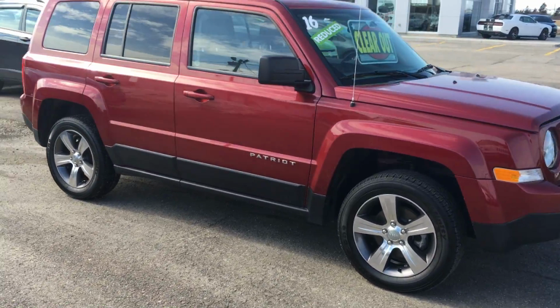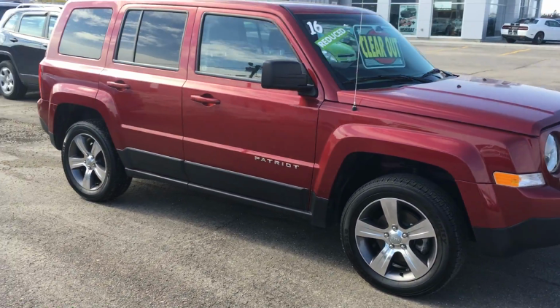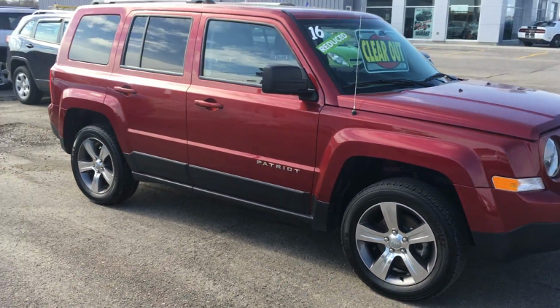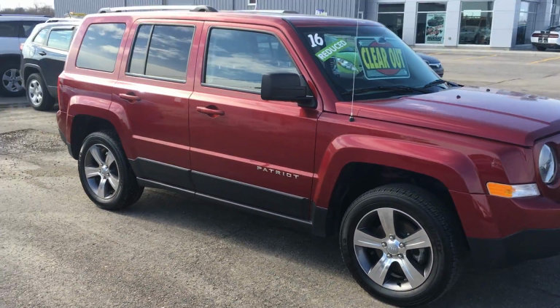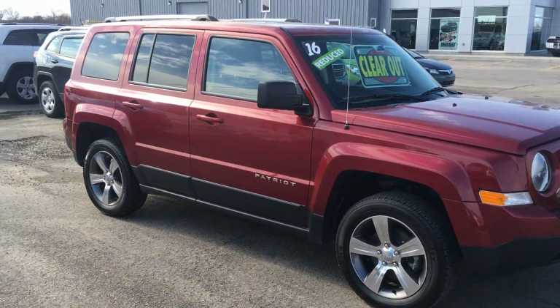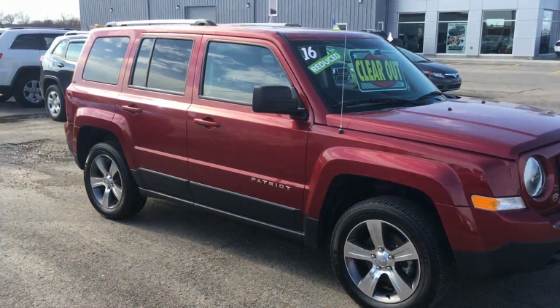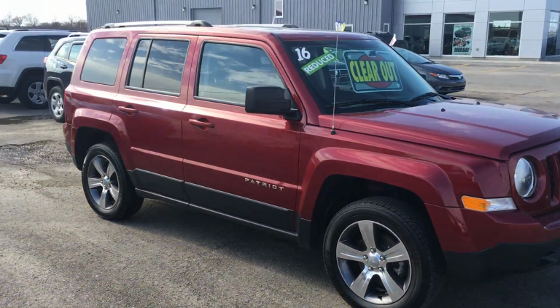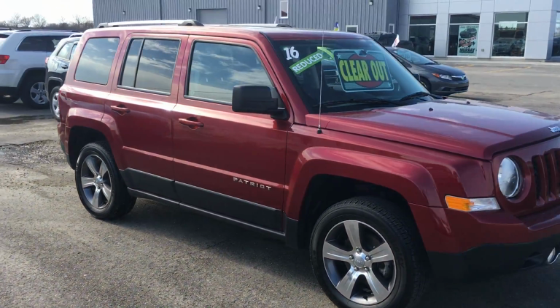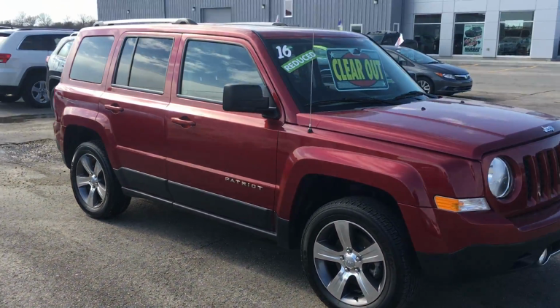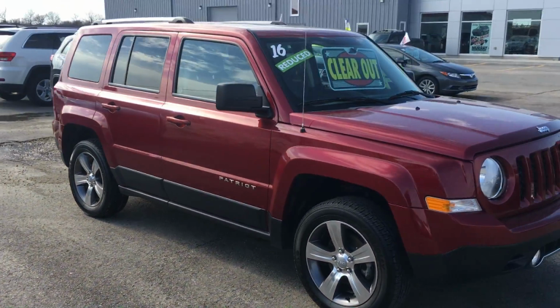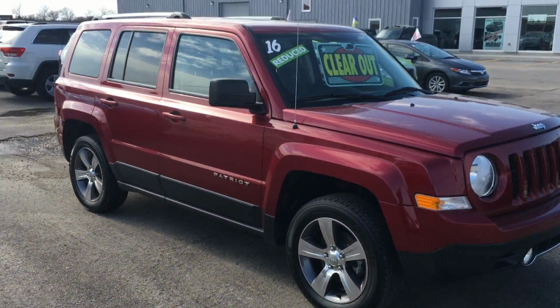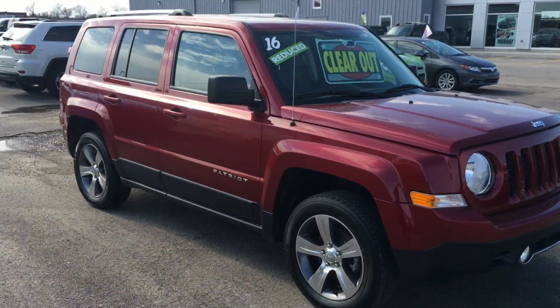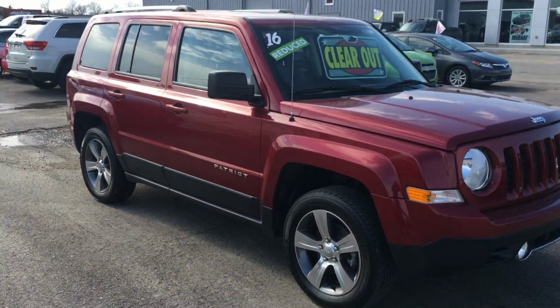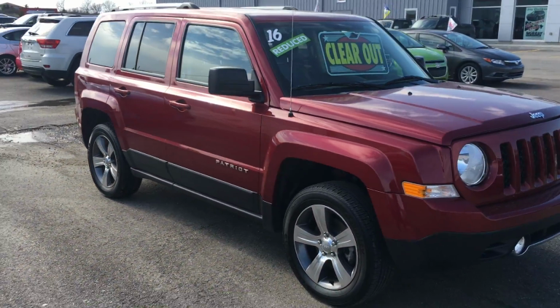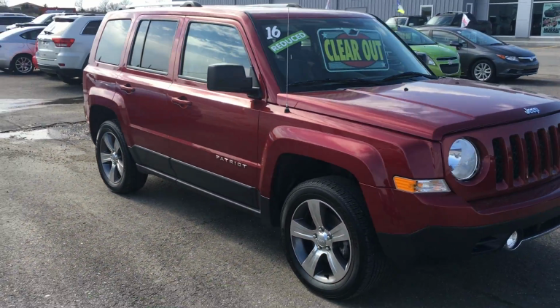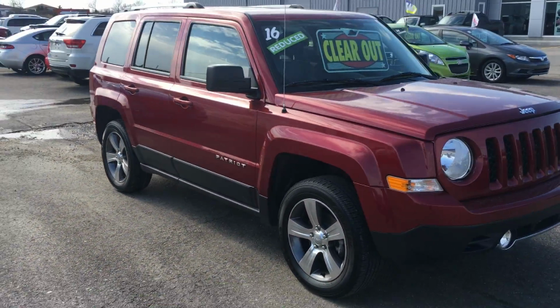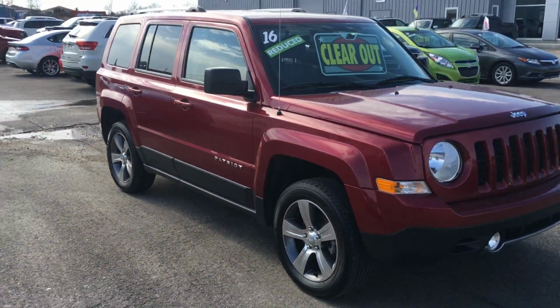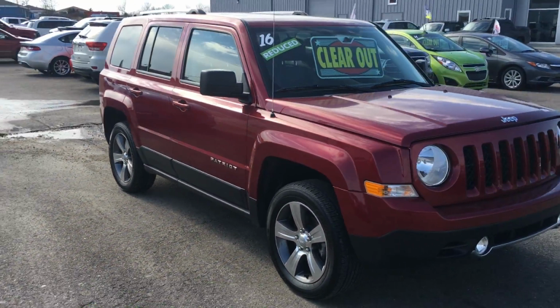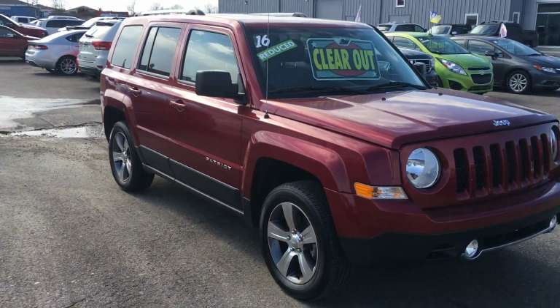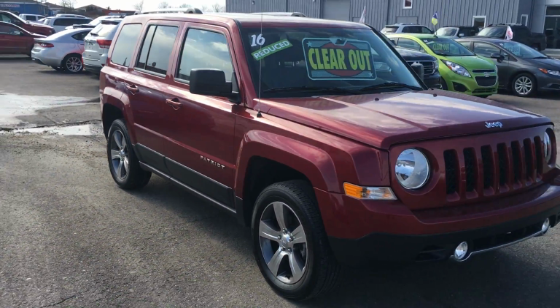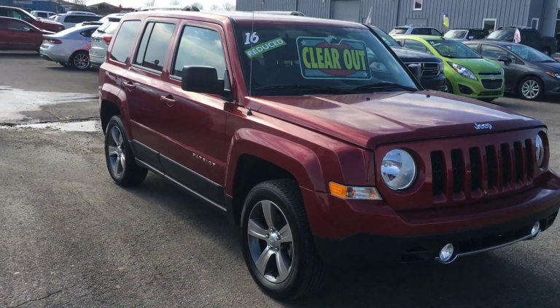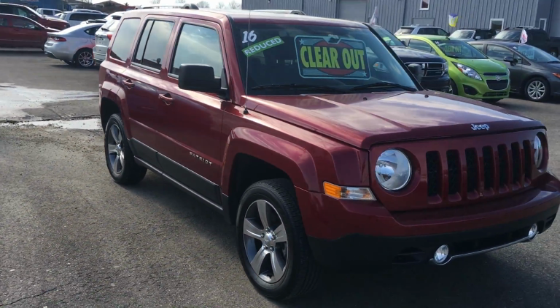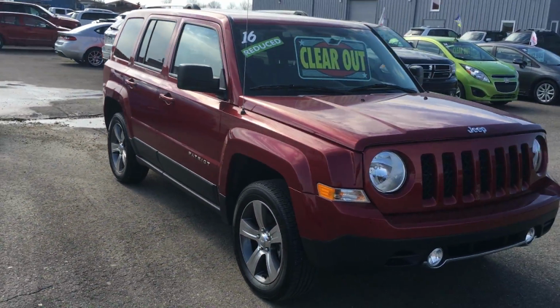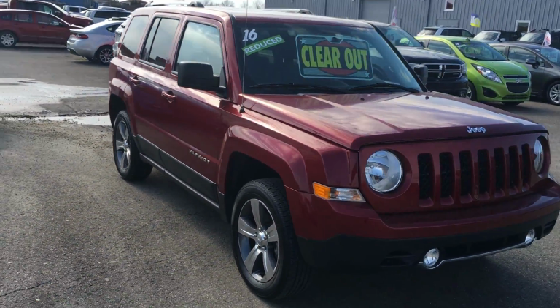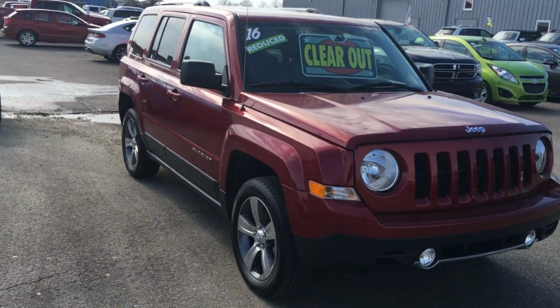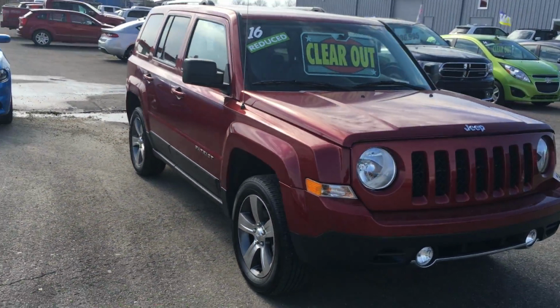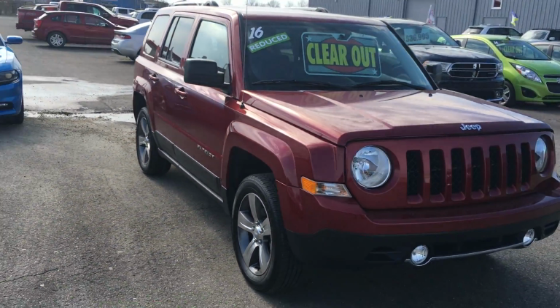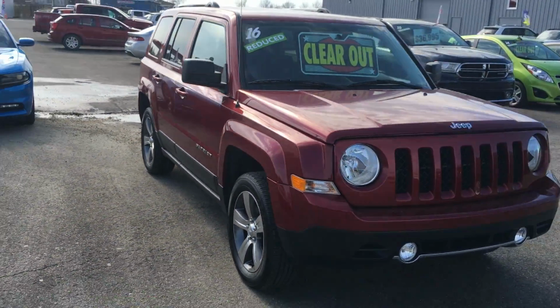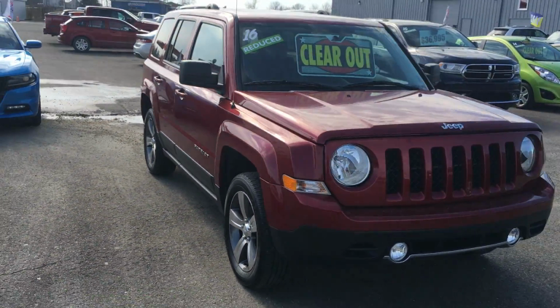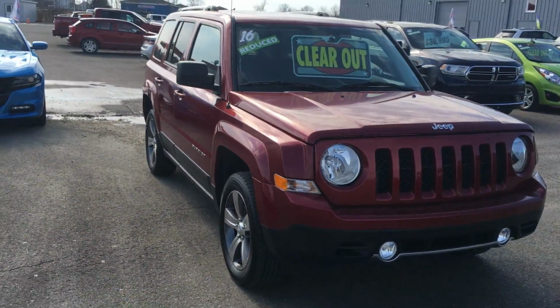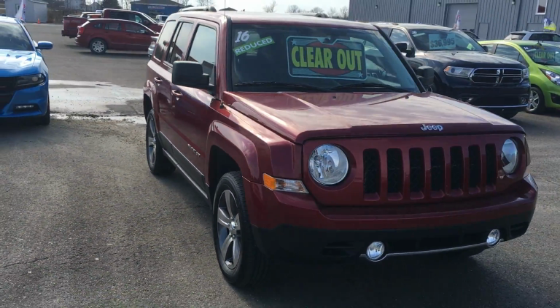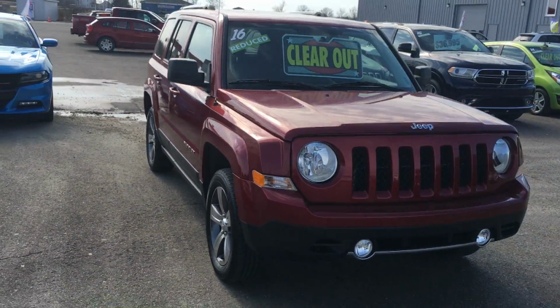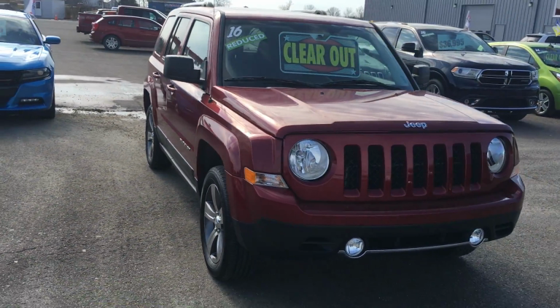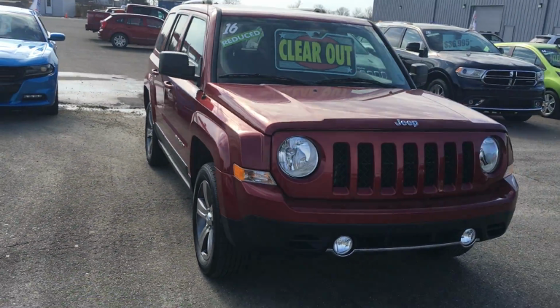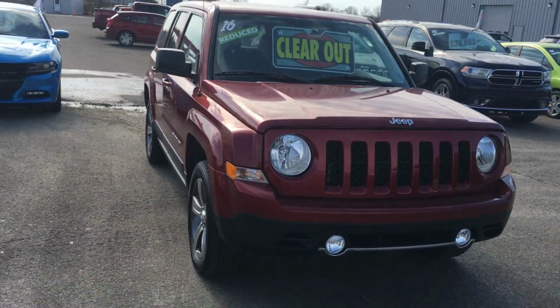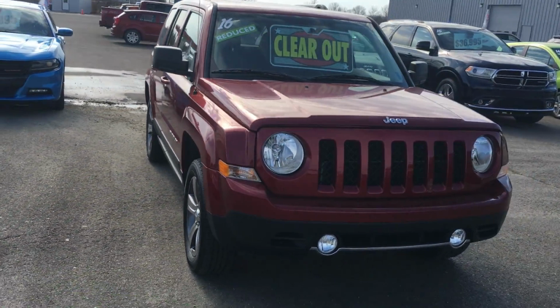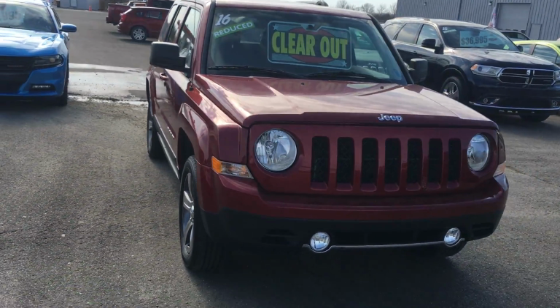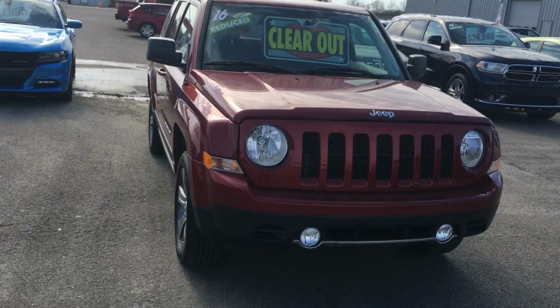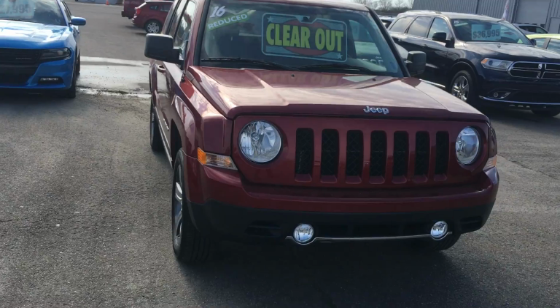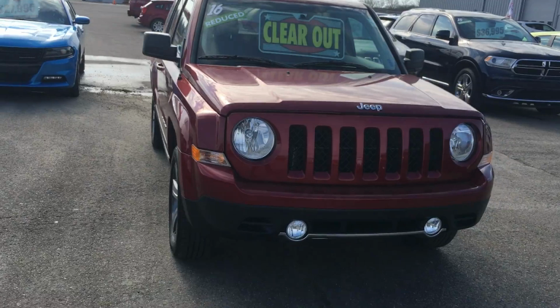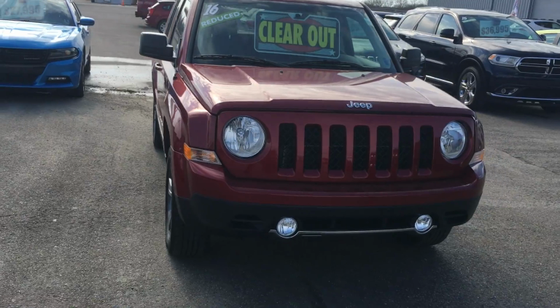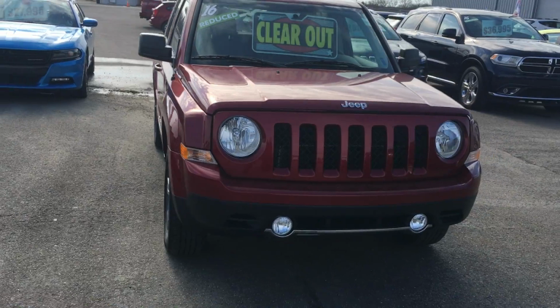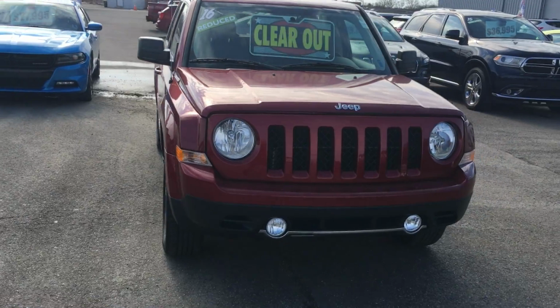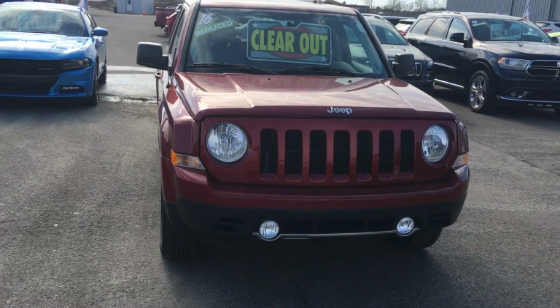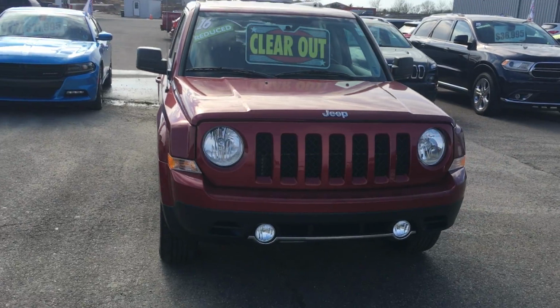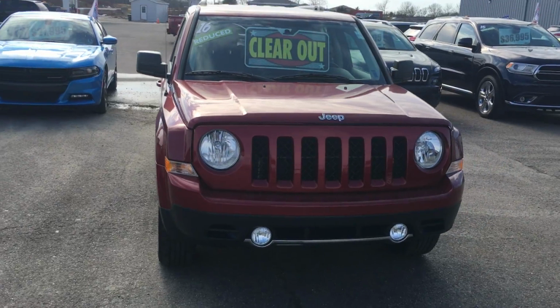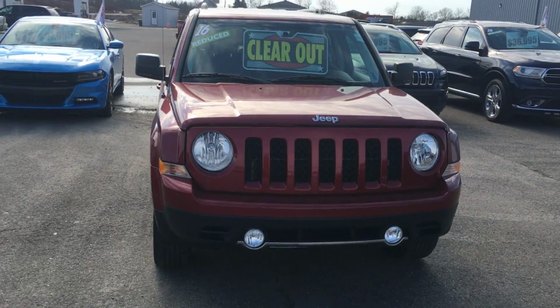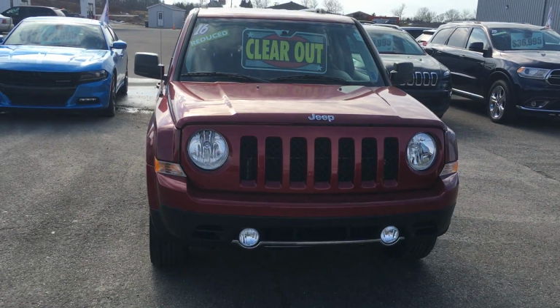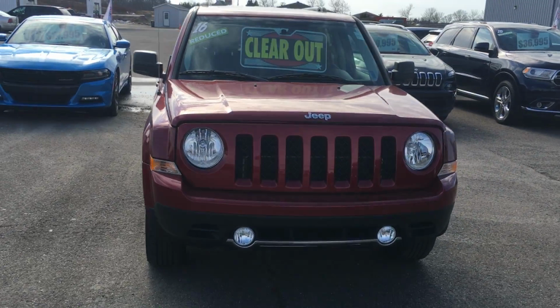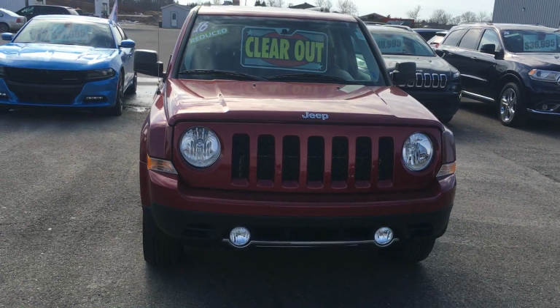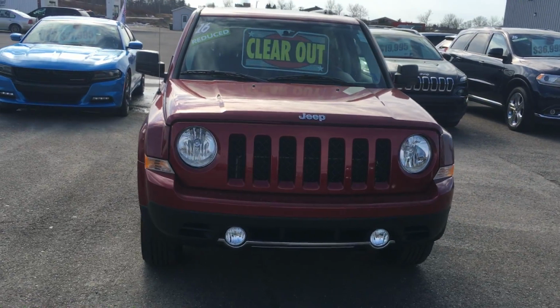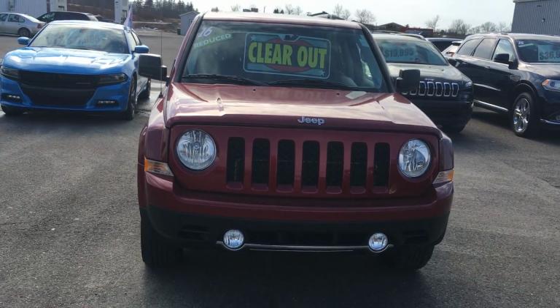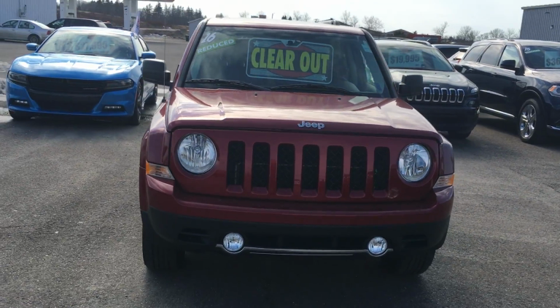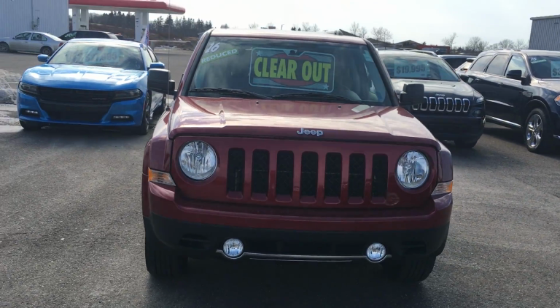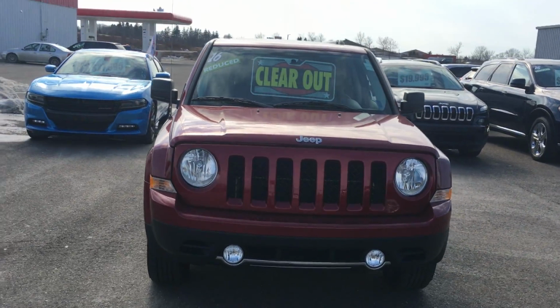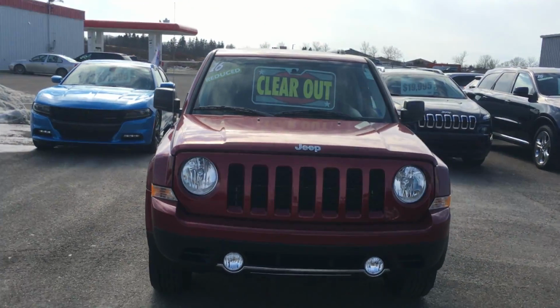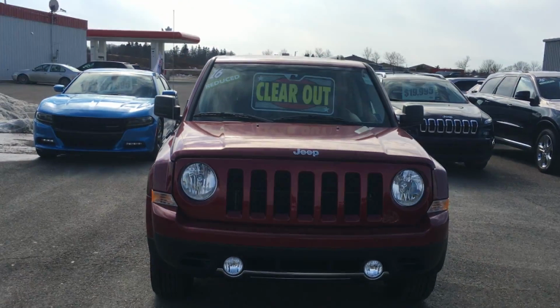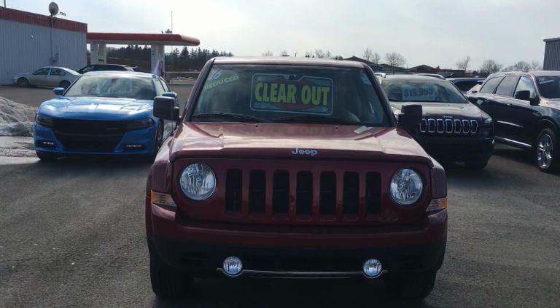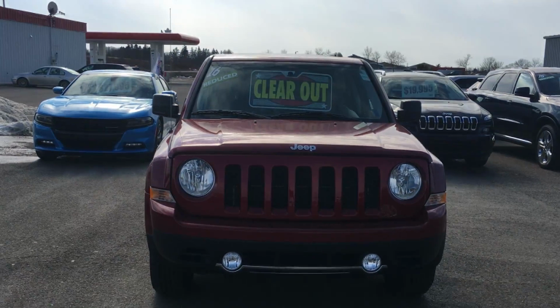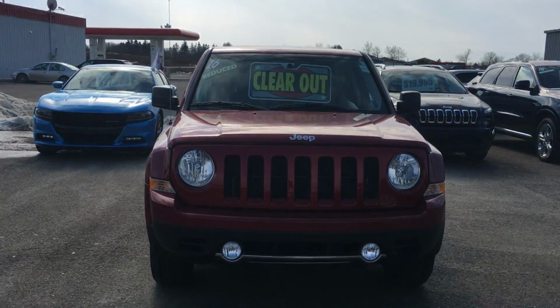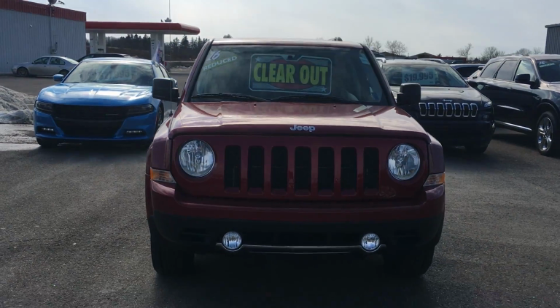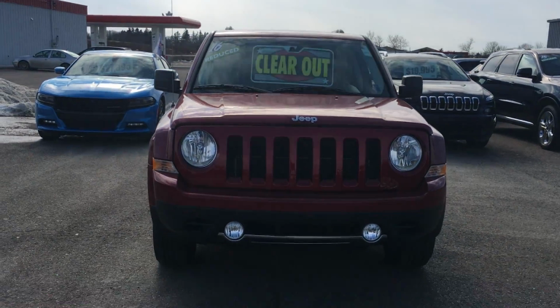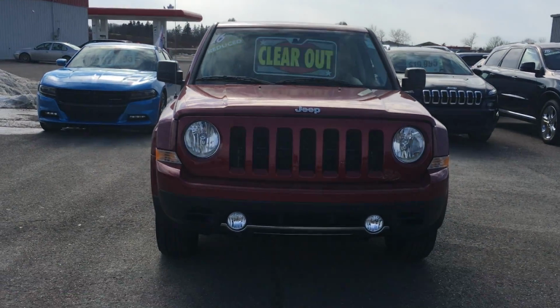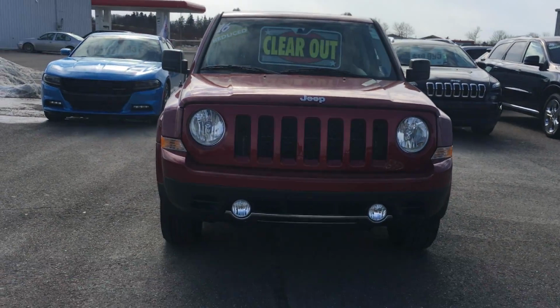The Jeep Patriot is the original SUV — the first SUV that came out with the 4x4. It knows what it's doing.